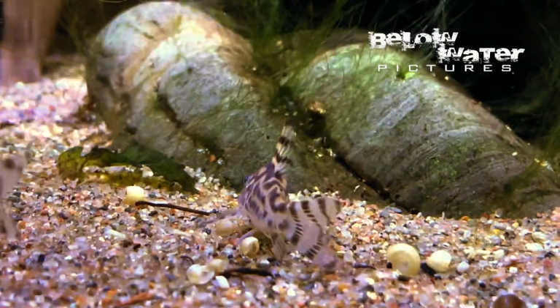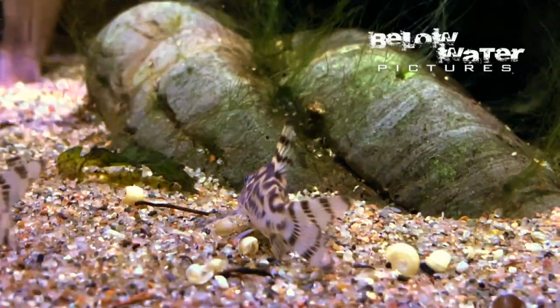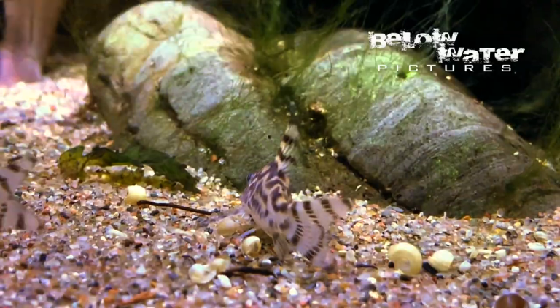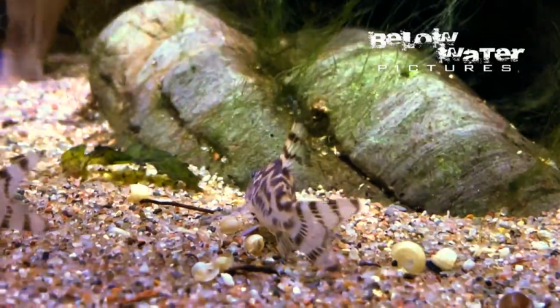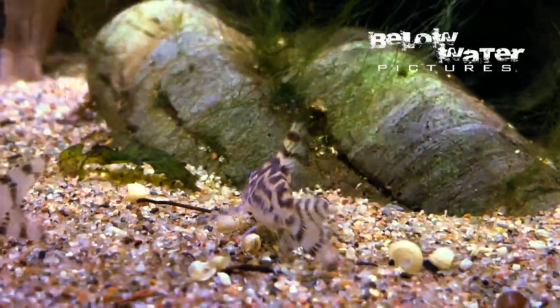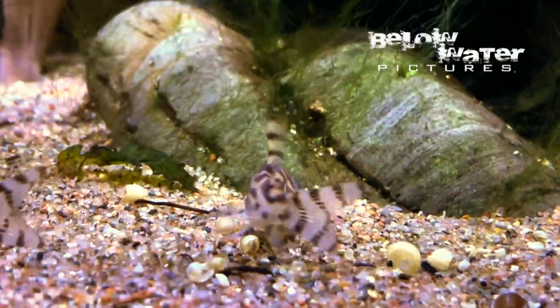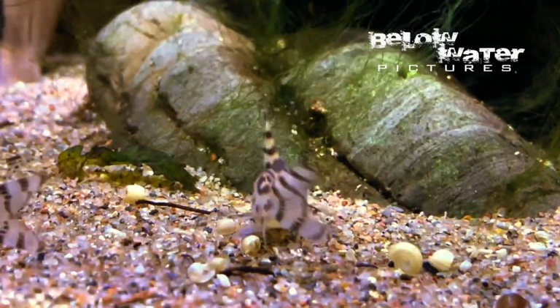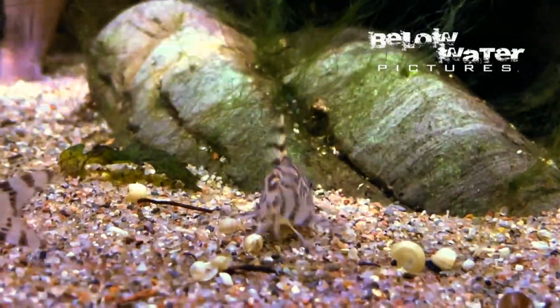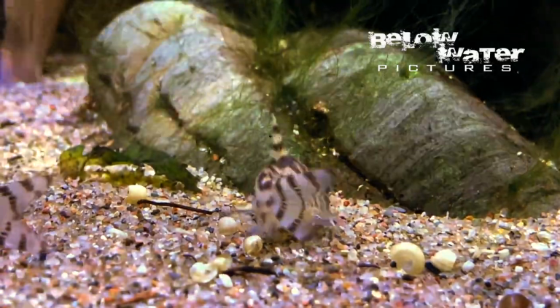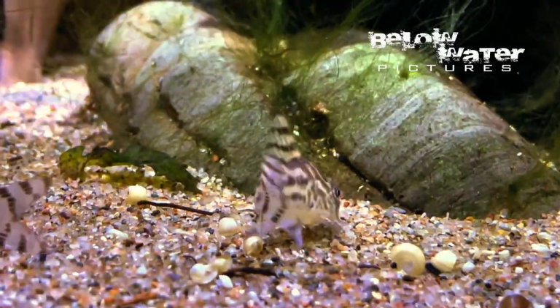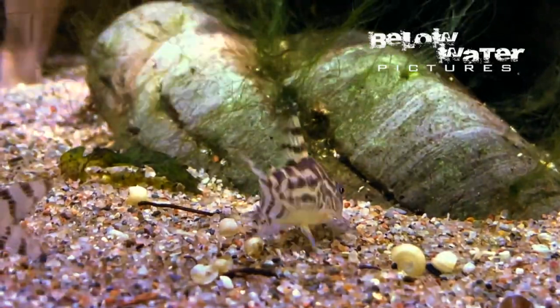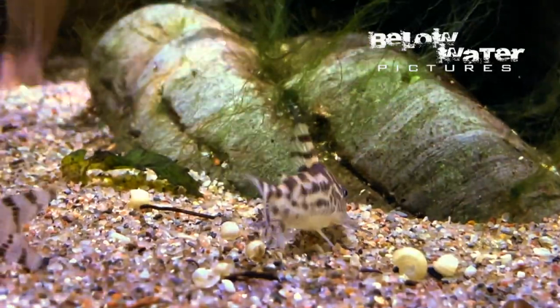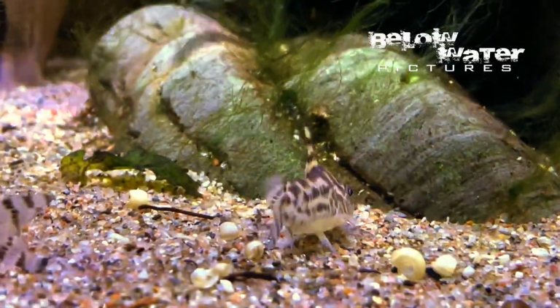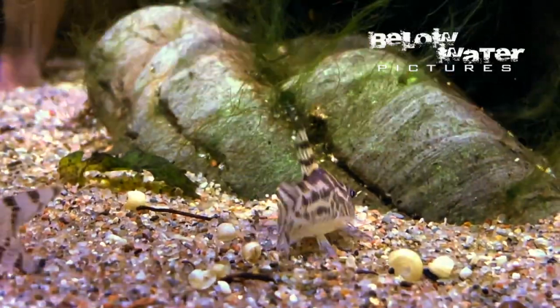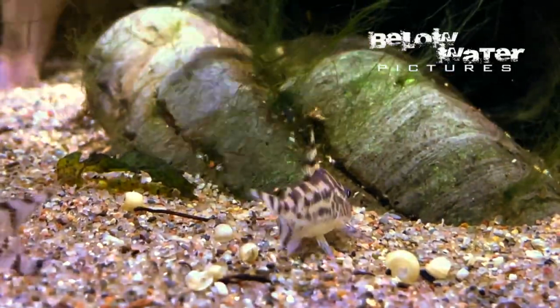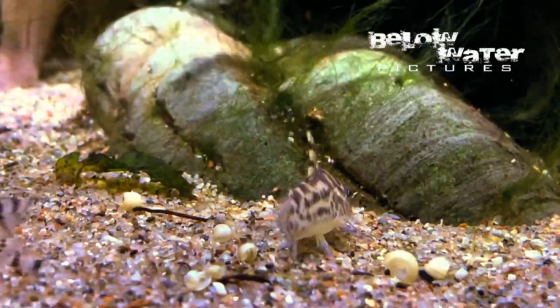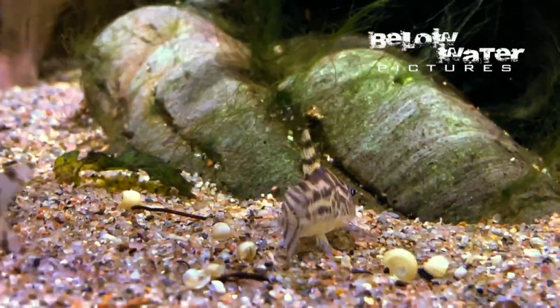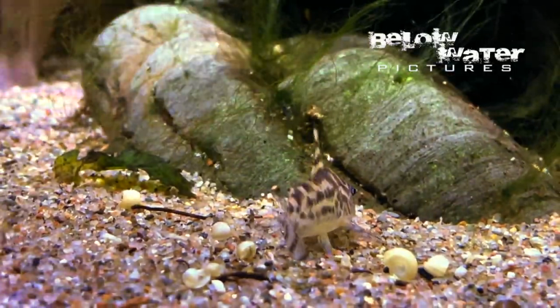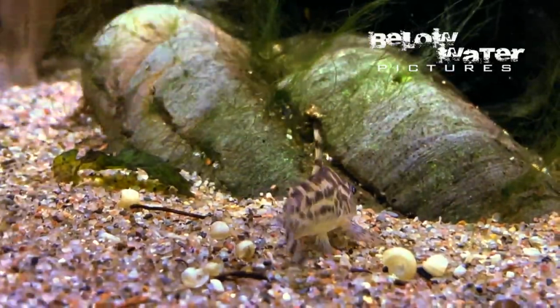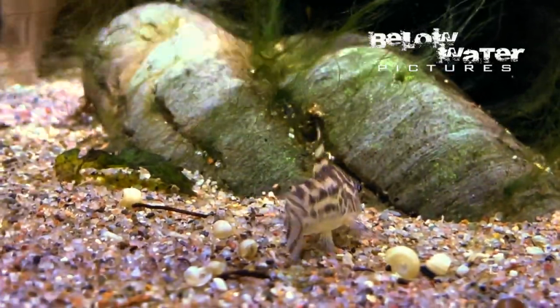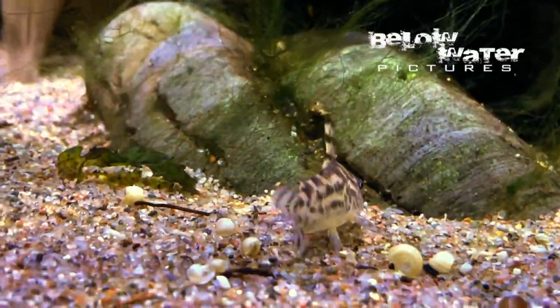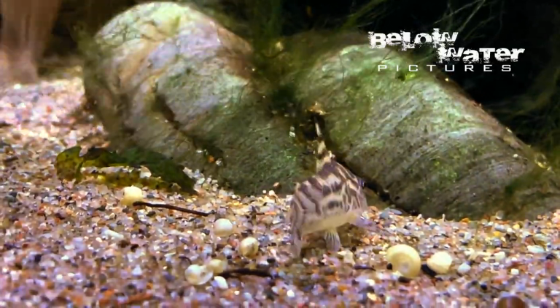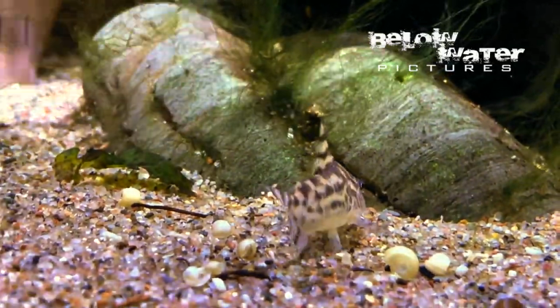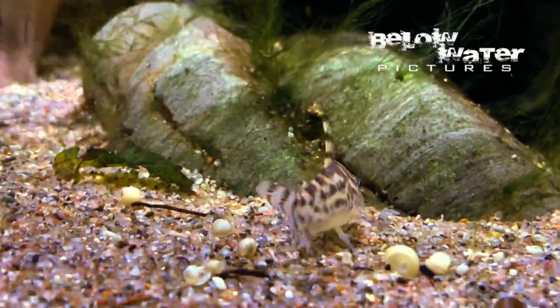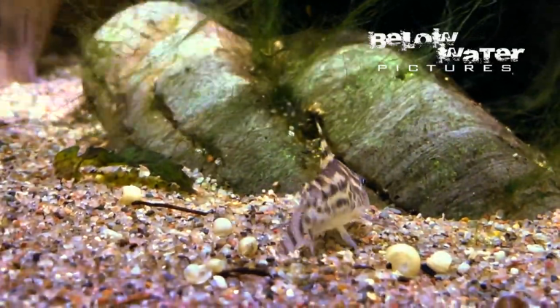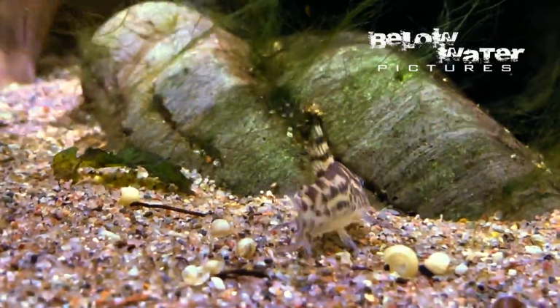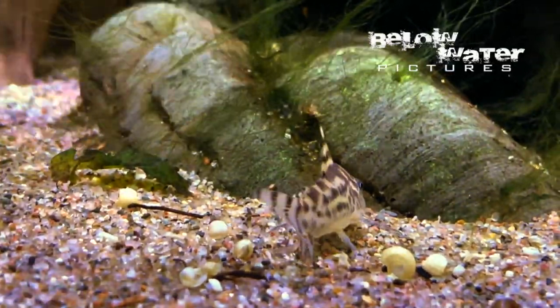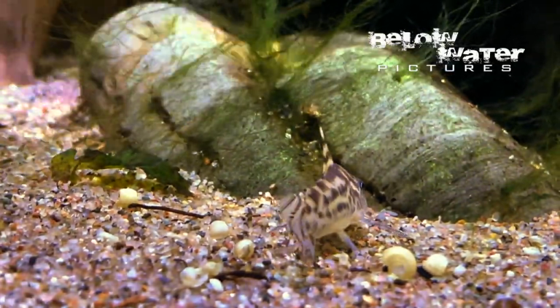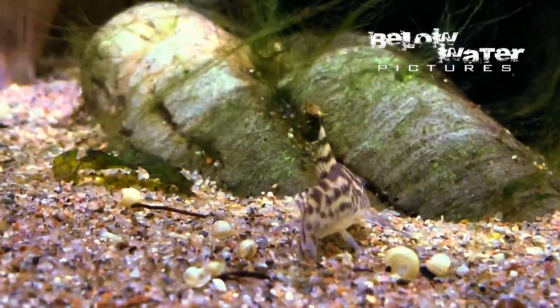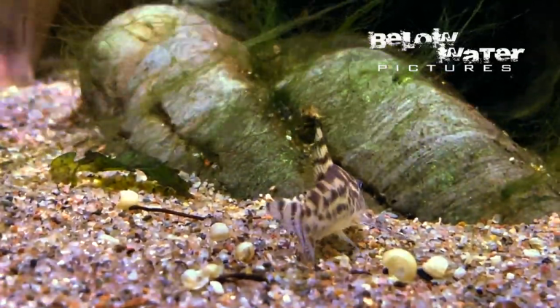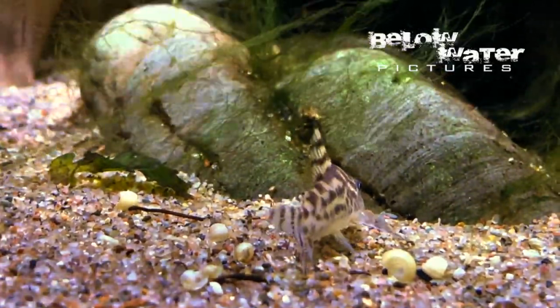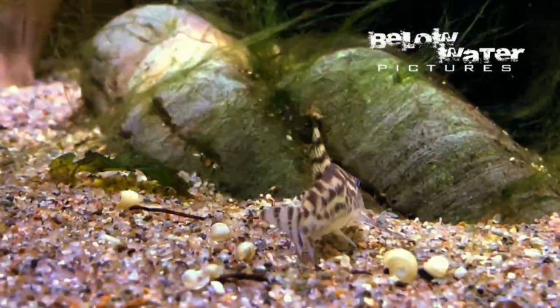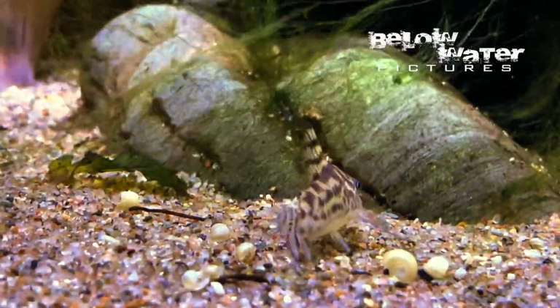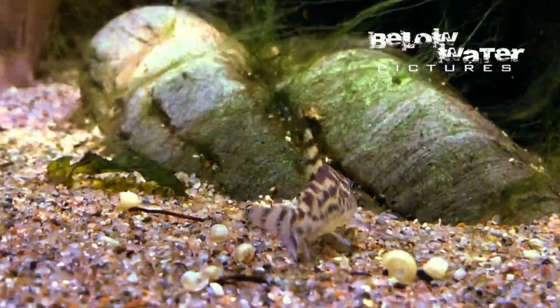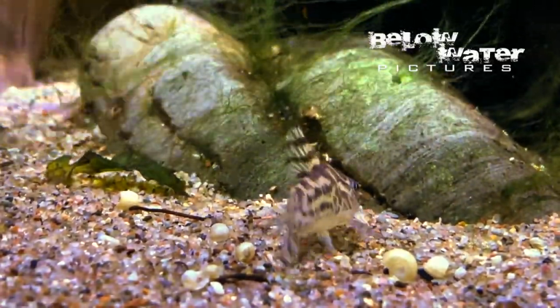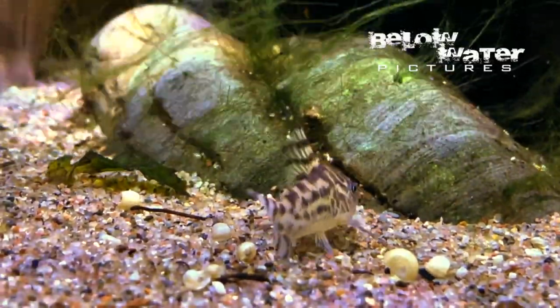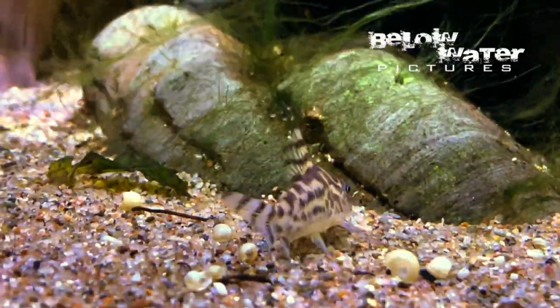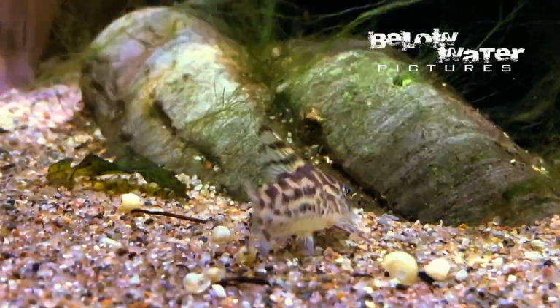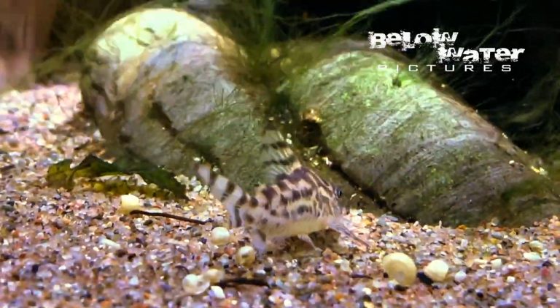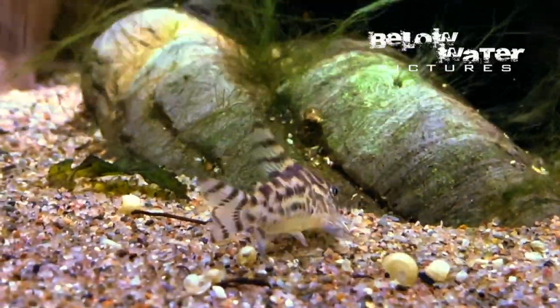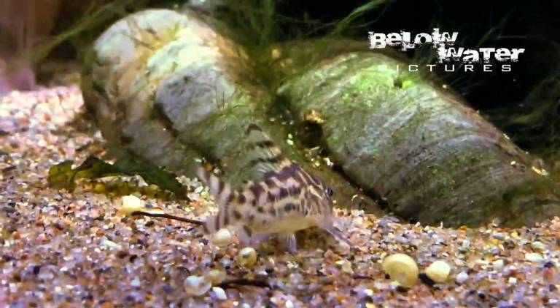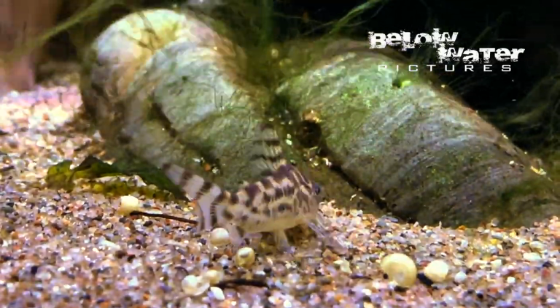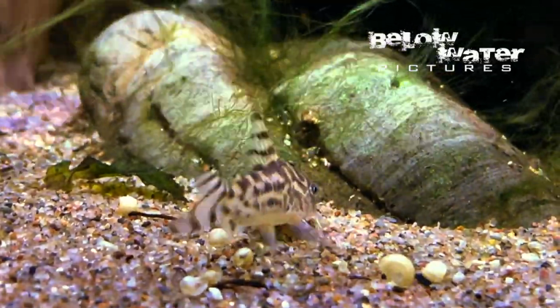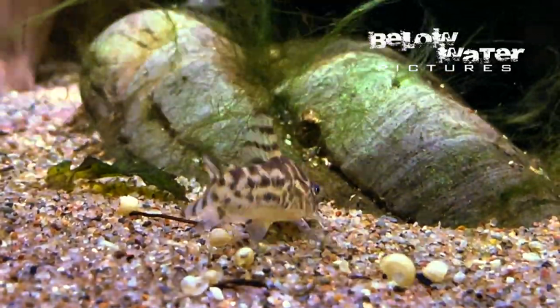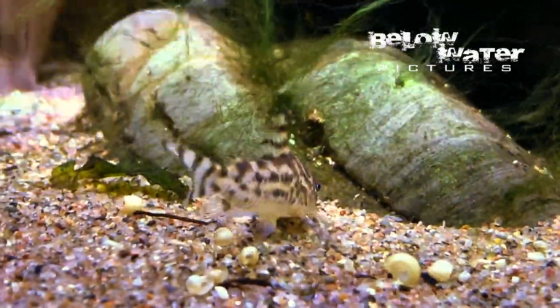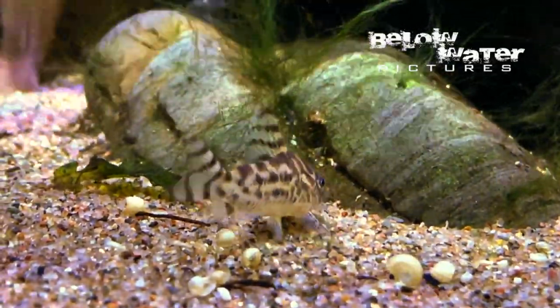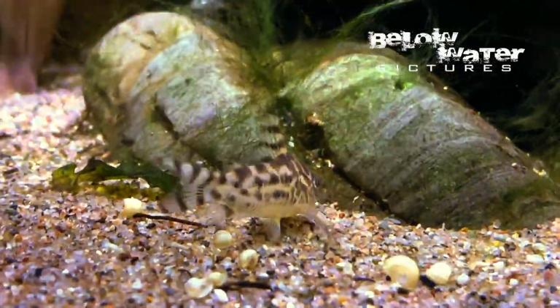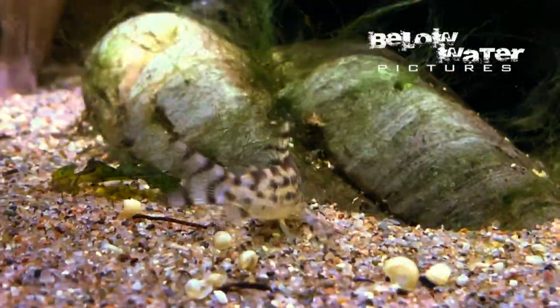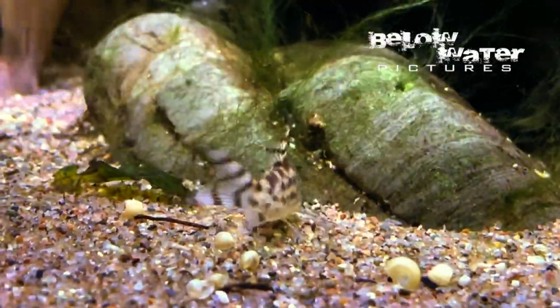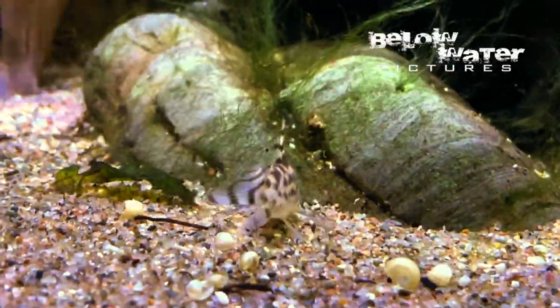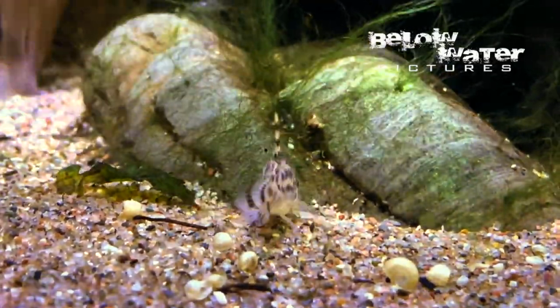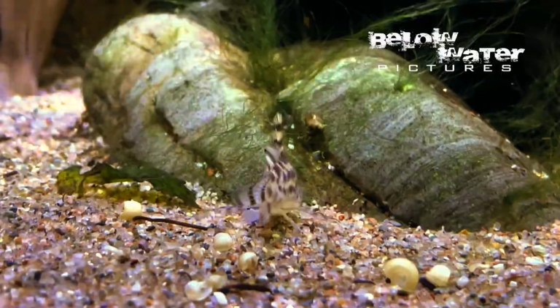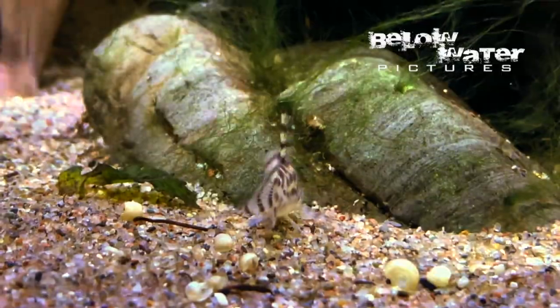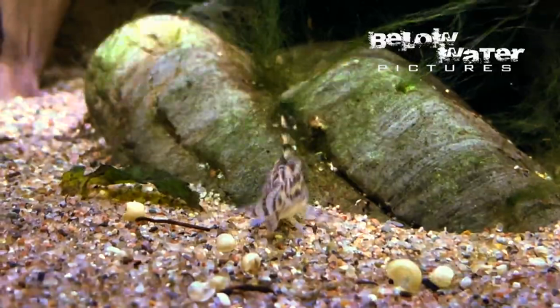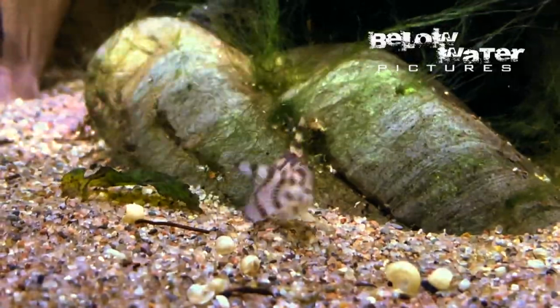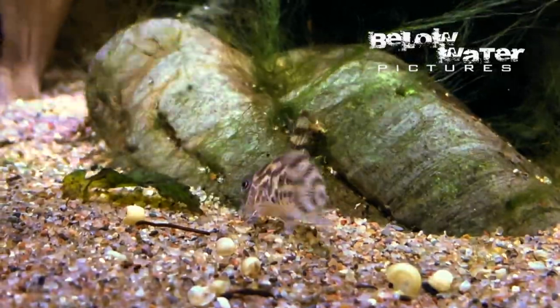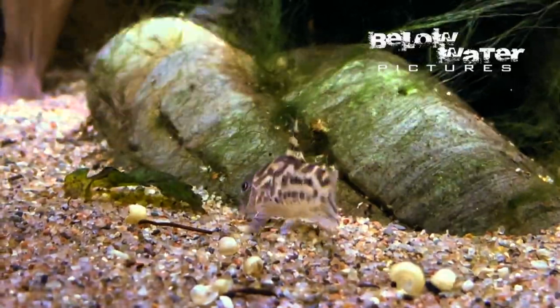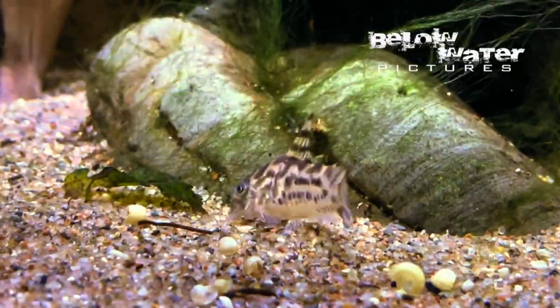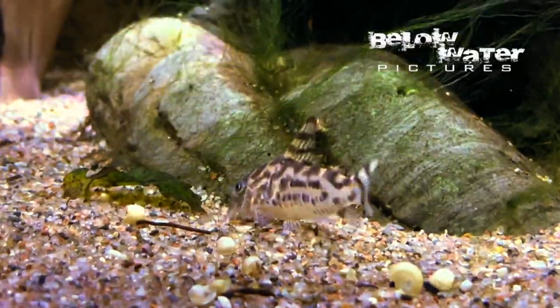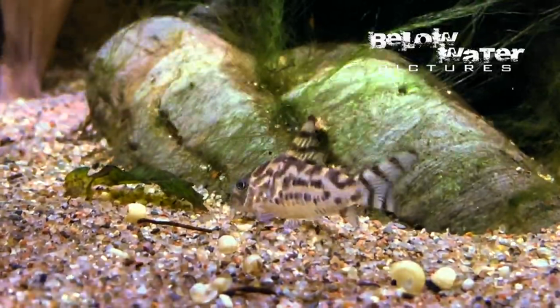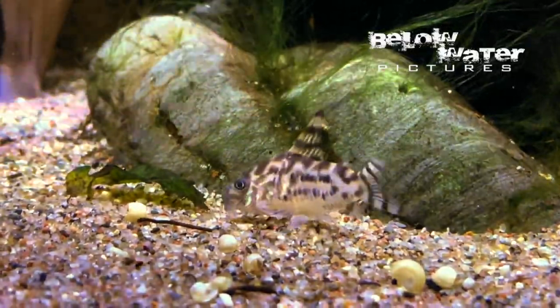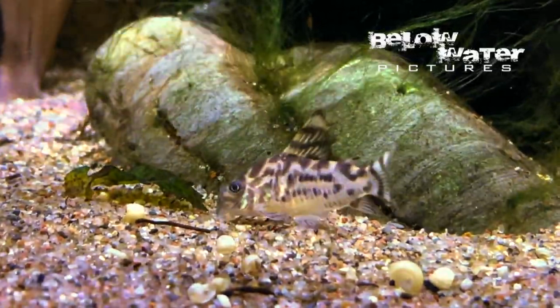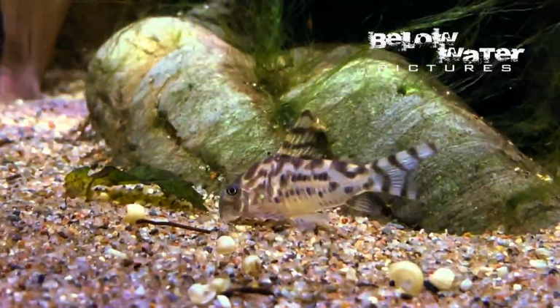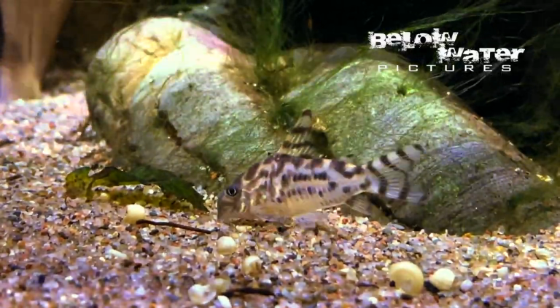Well, I hope you enjoyed the Cachimbo Corydoras, and make sure to subscribe to this channel and have a look at our other videos.